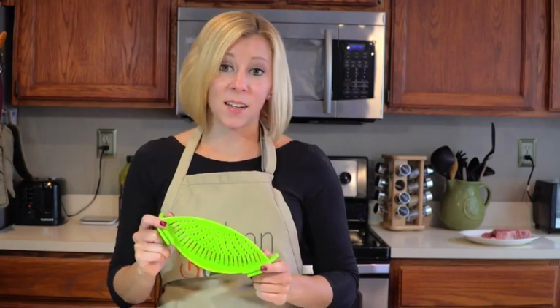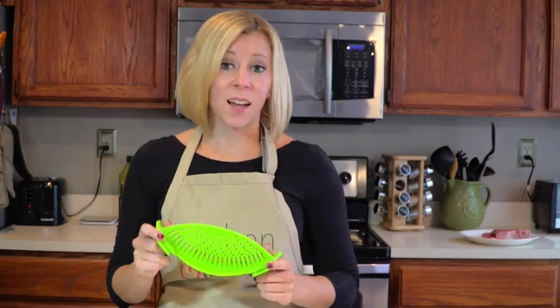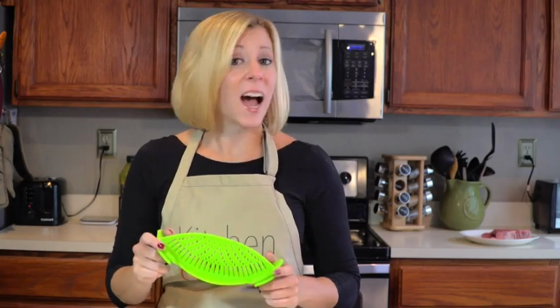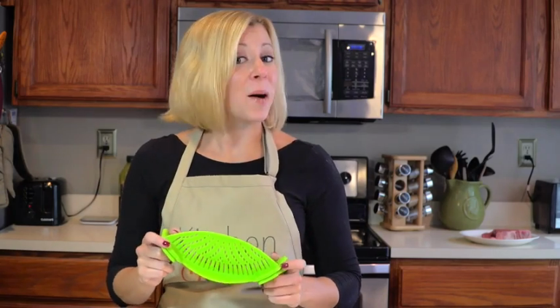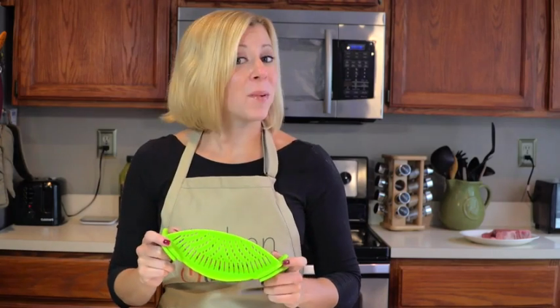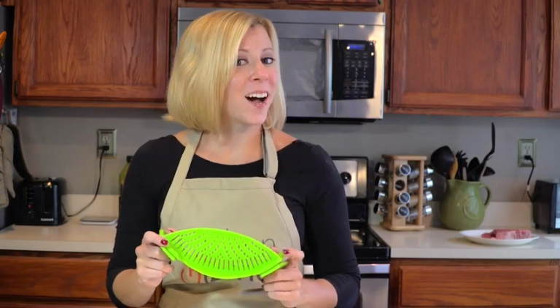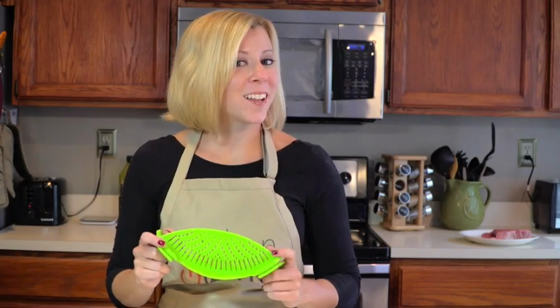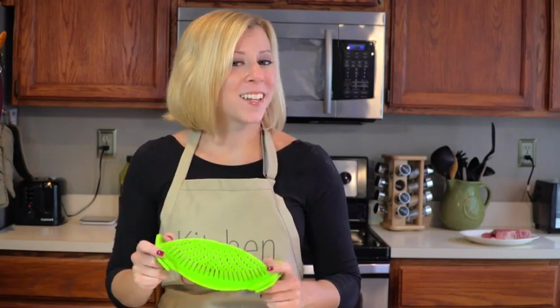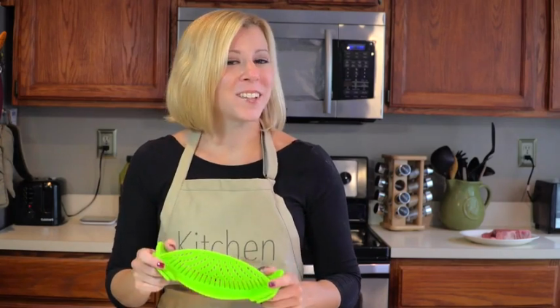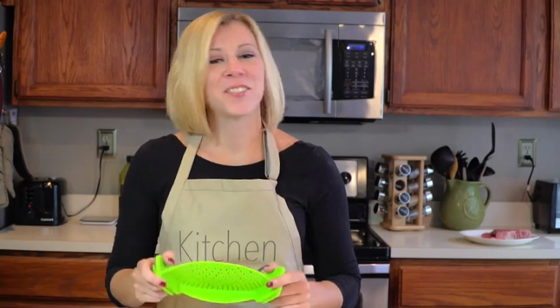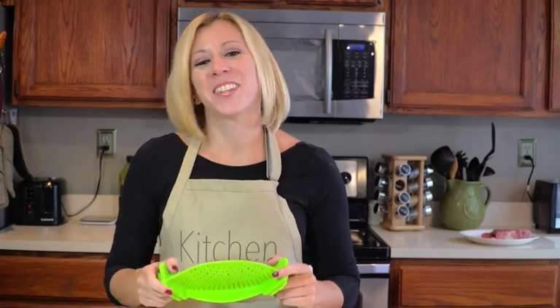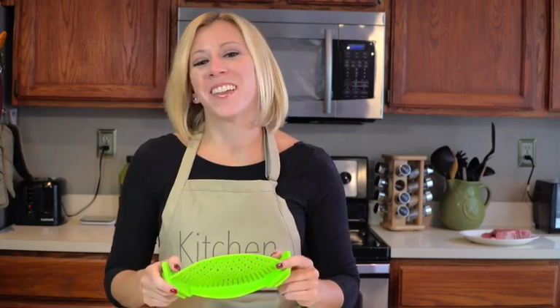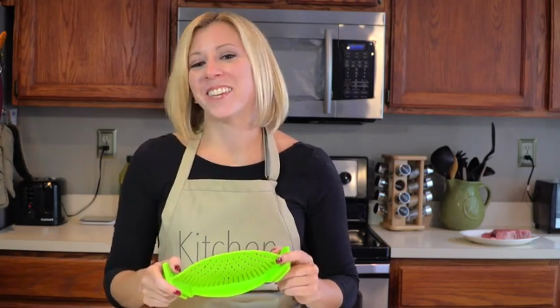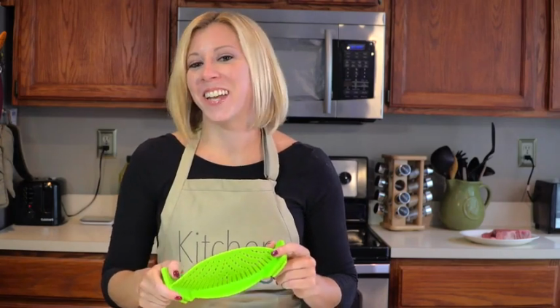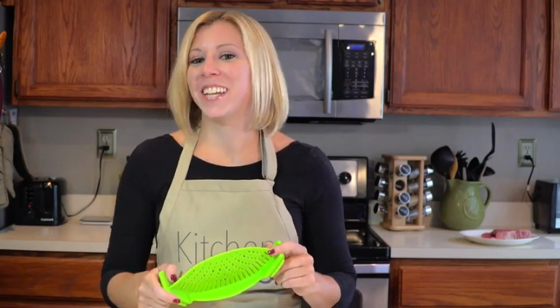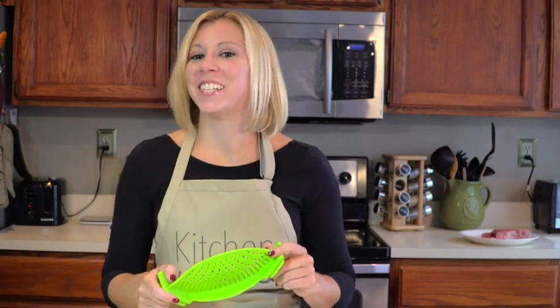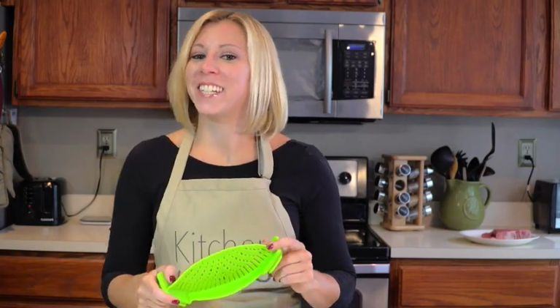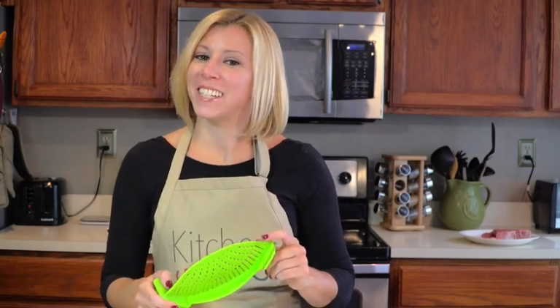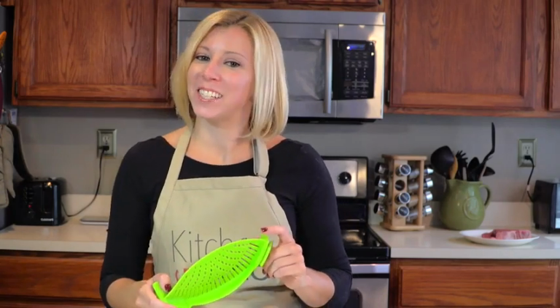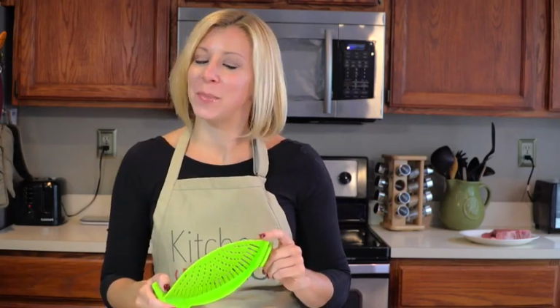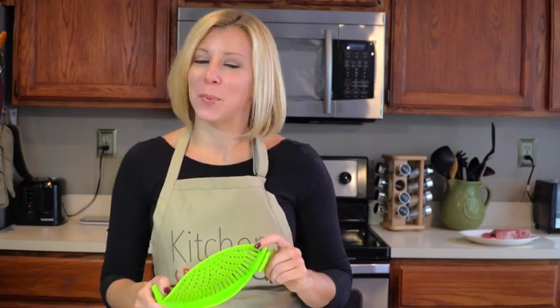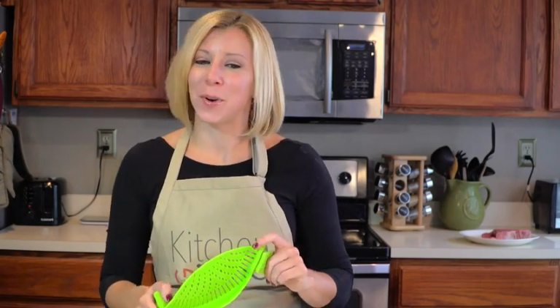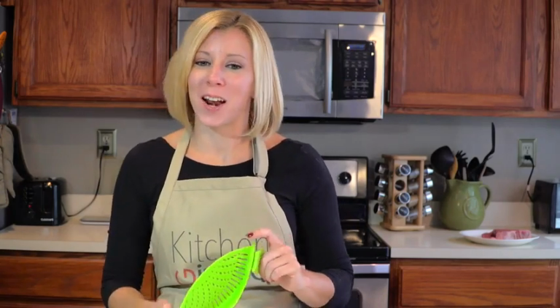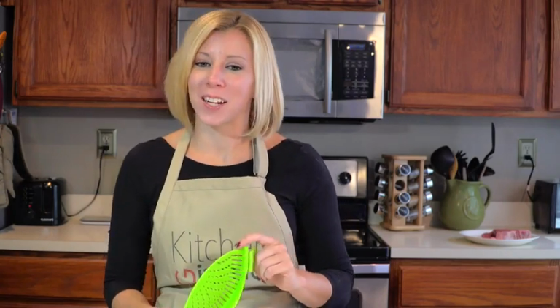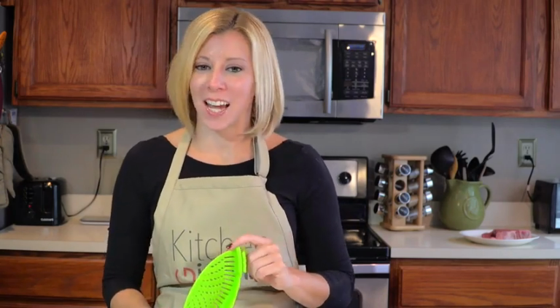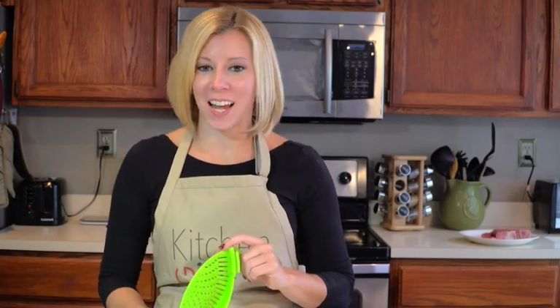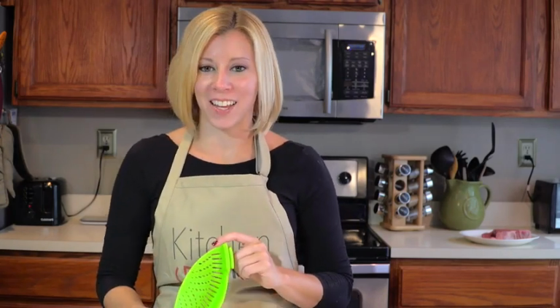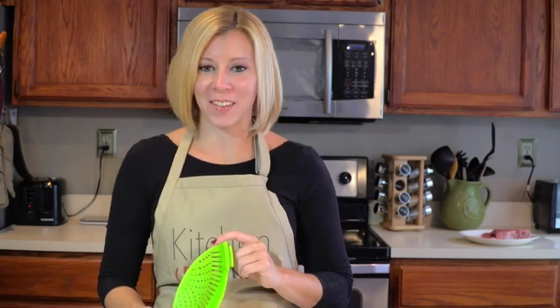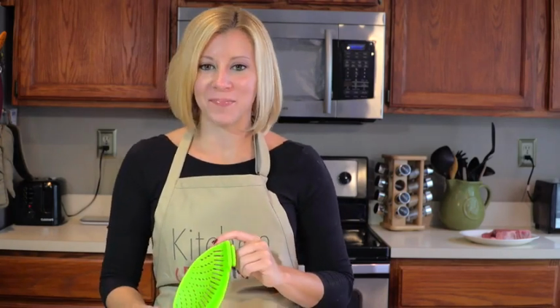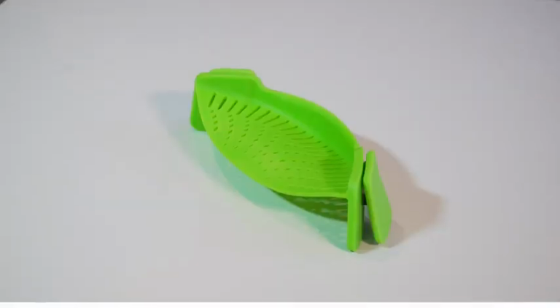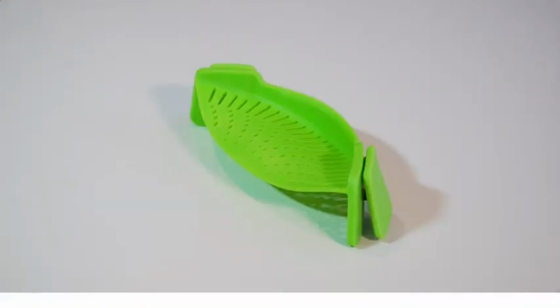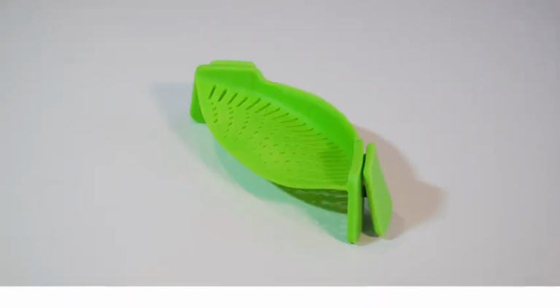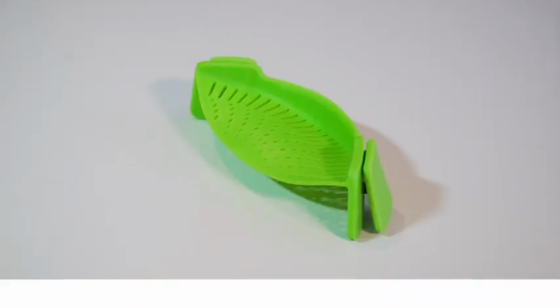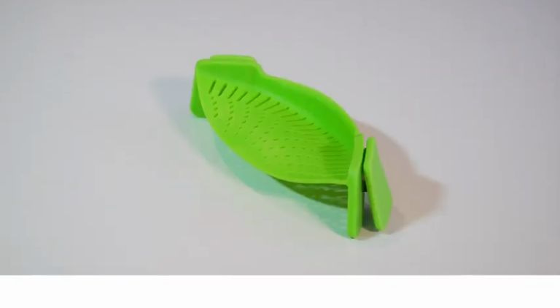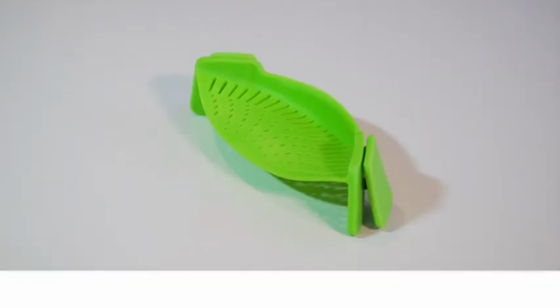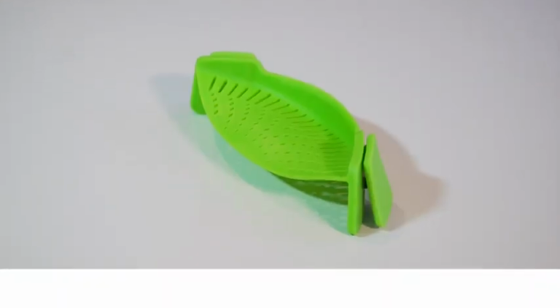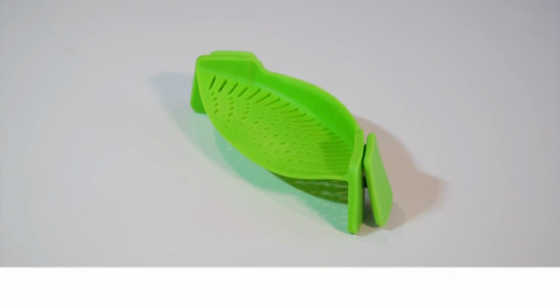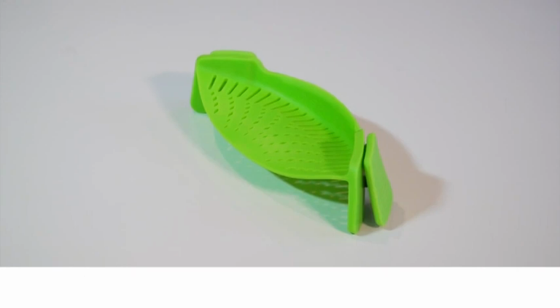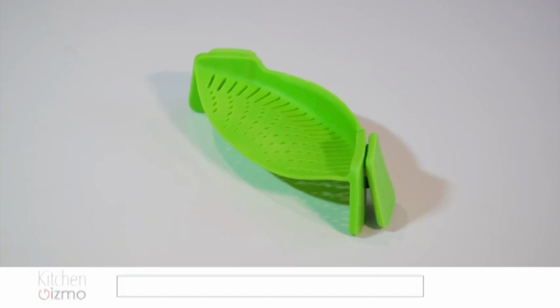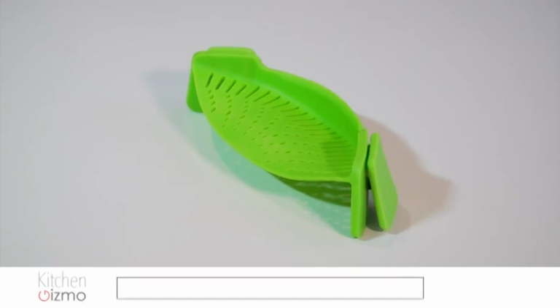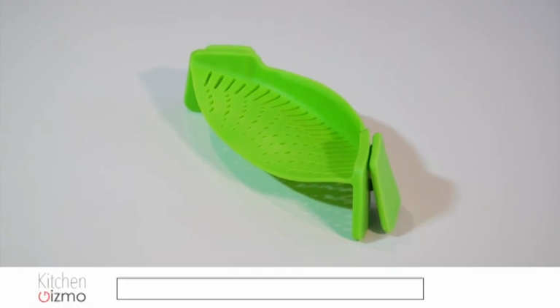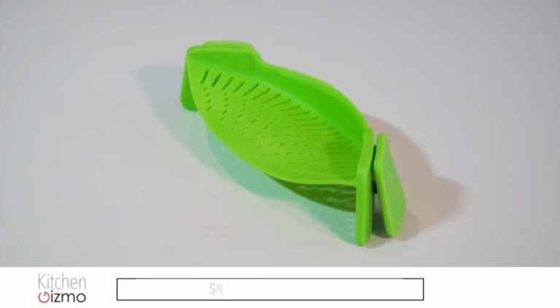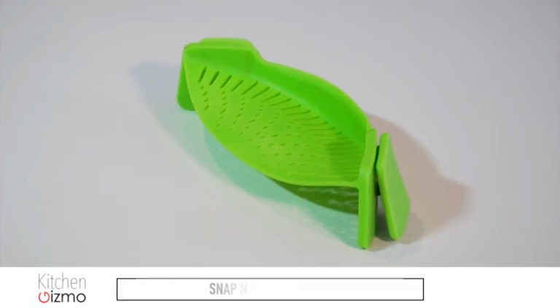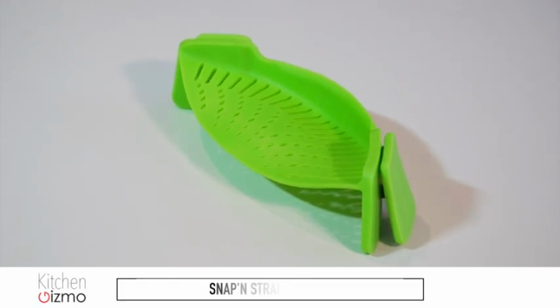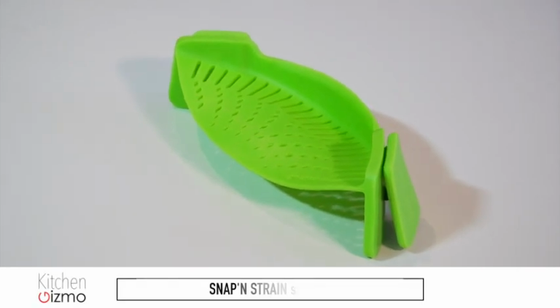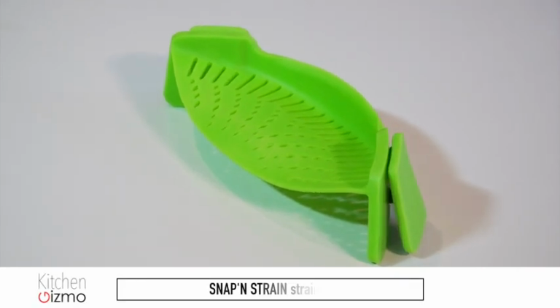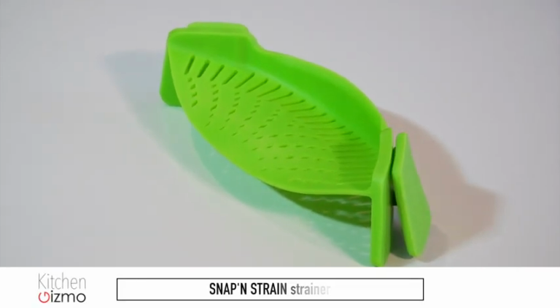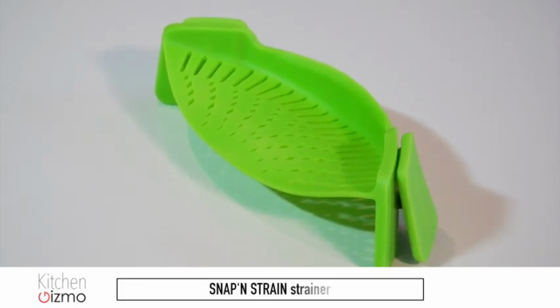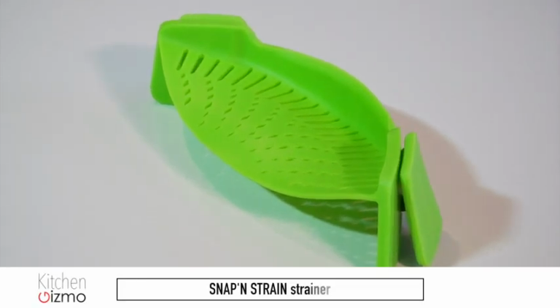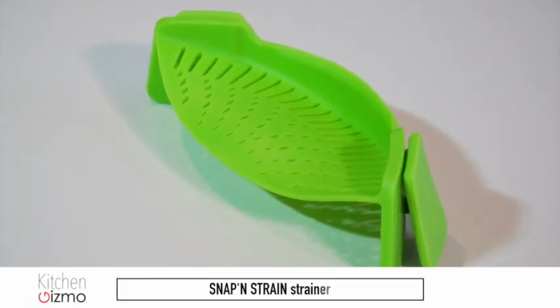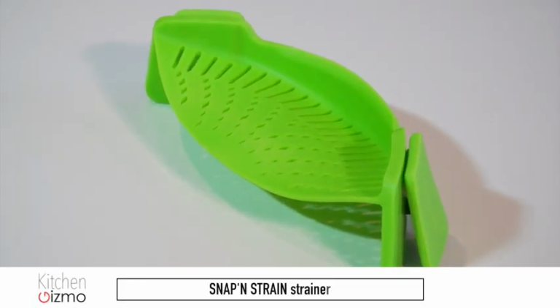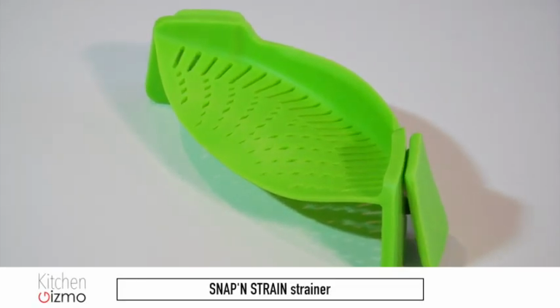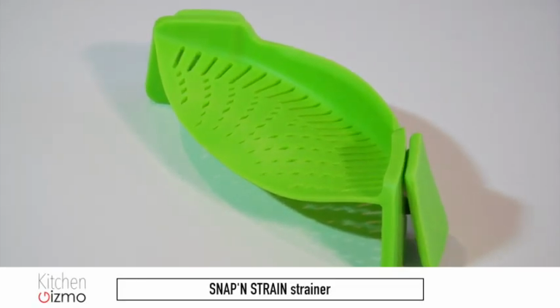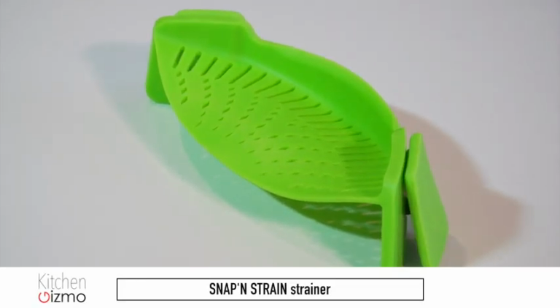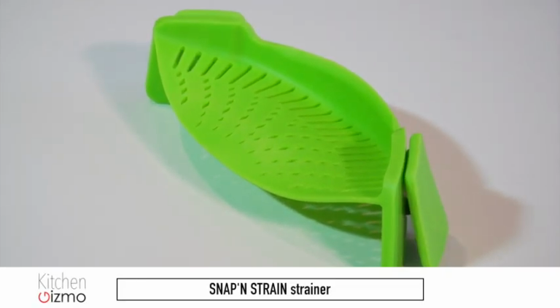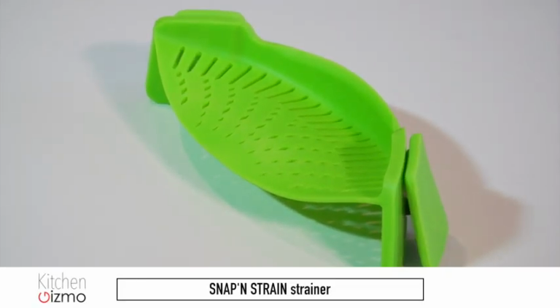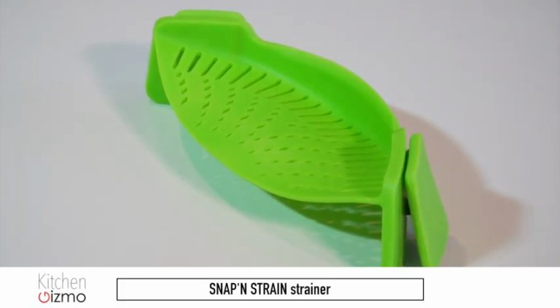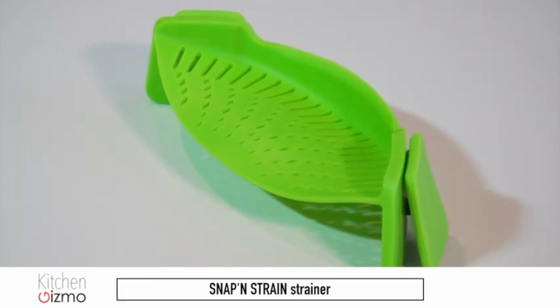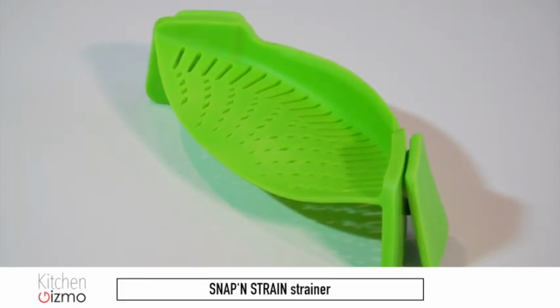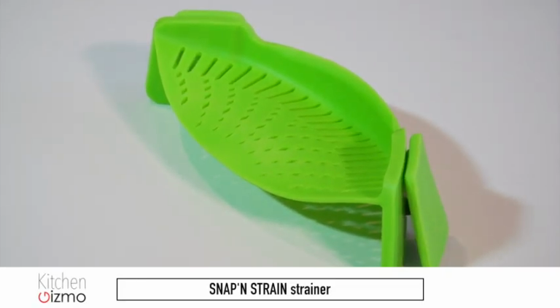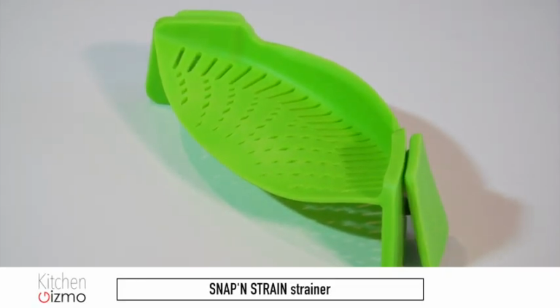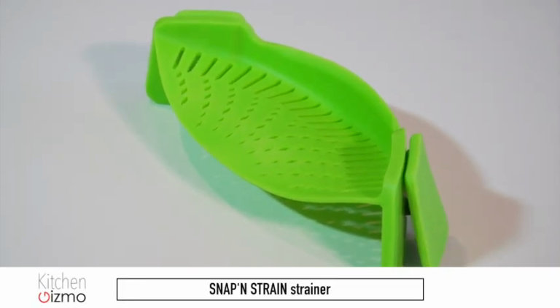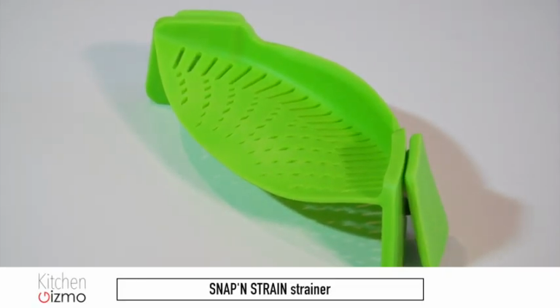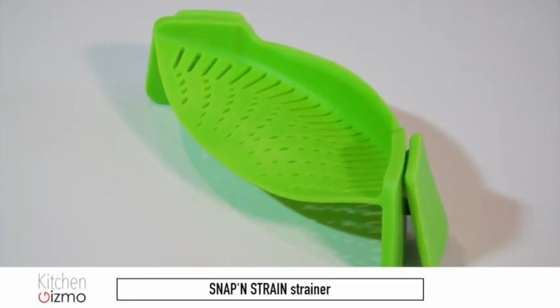I'm Holly with another Kitchen Gizmo product highlight. Join us next time for another fantastic innovative kitchen product.